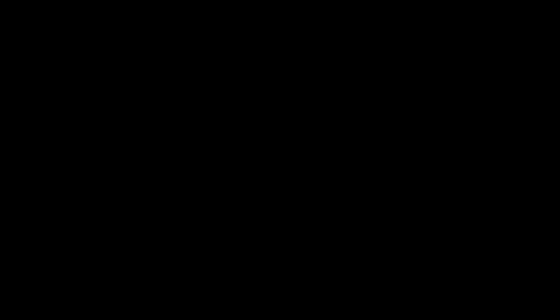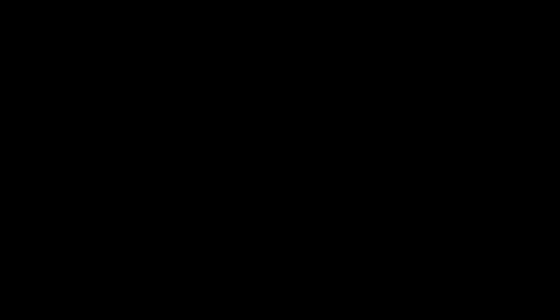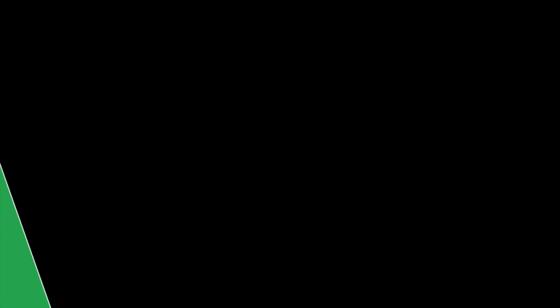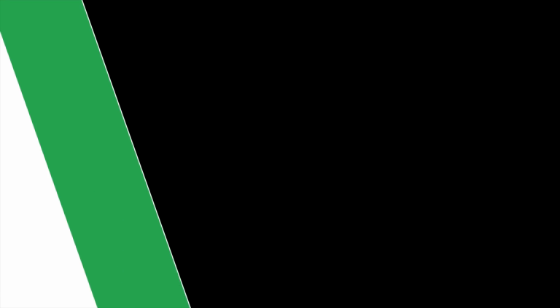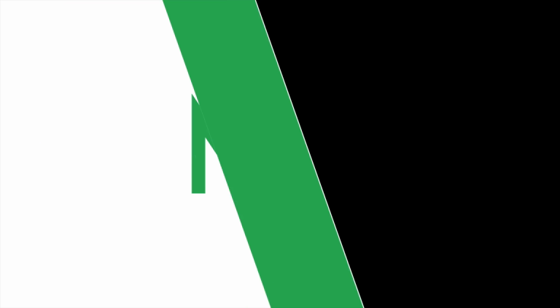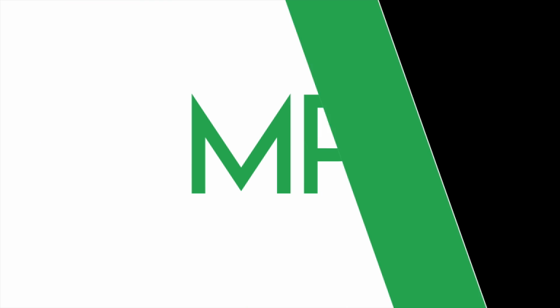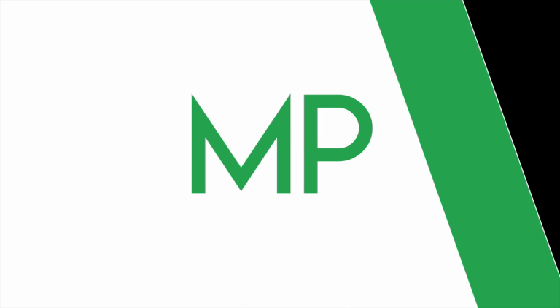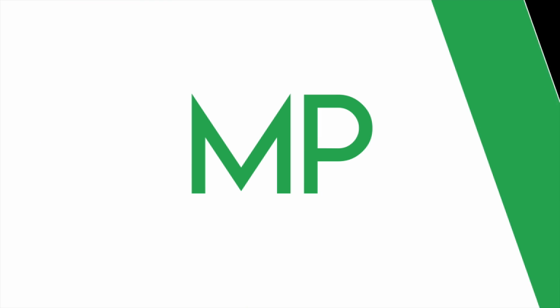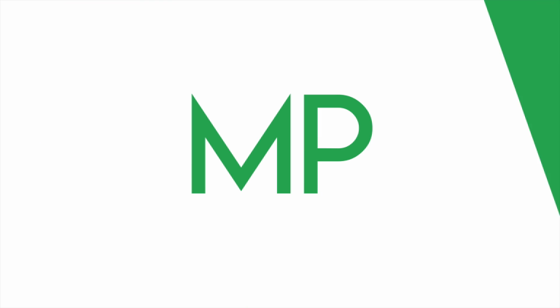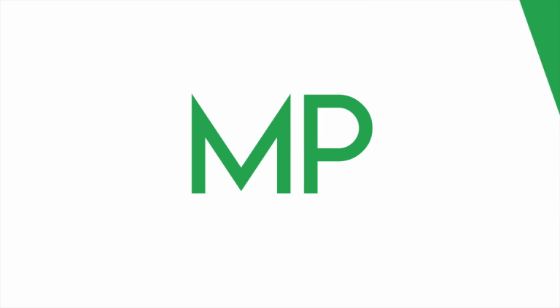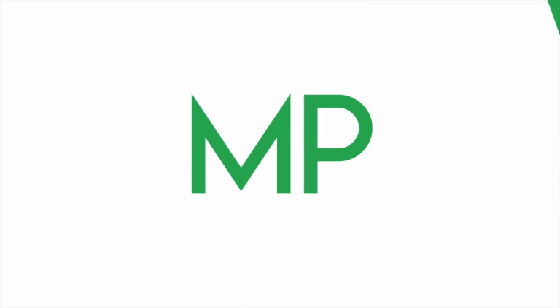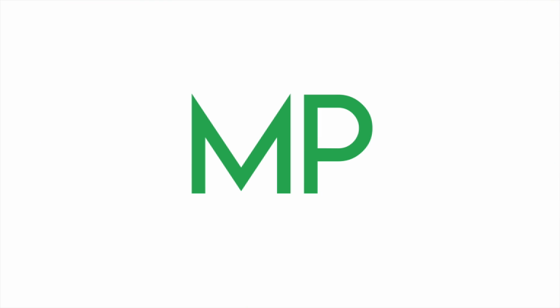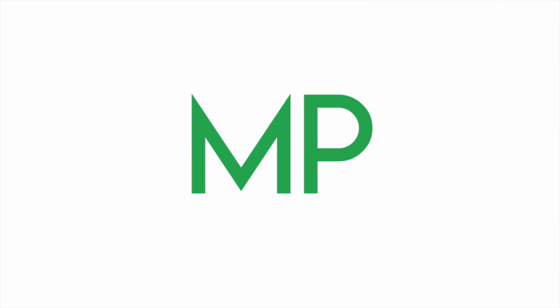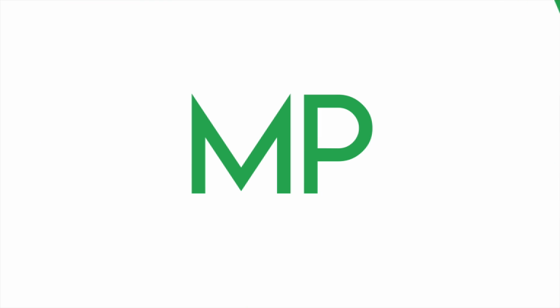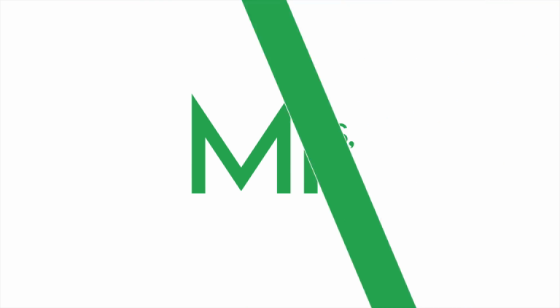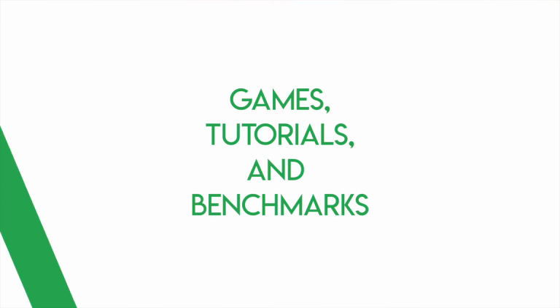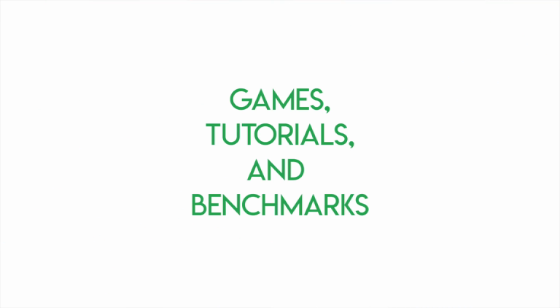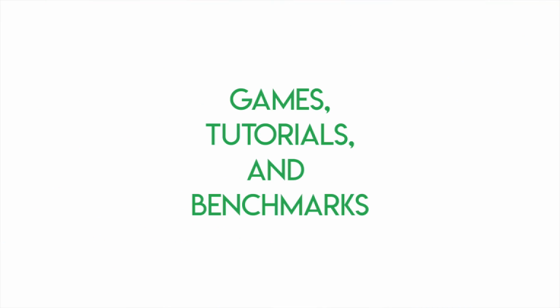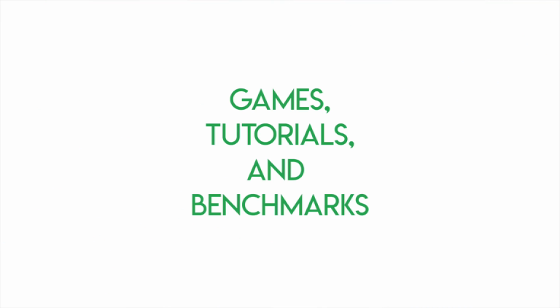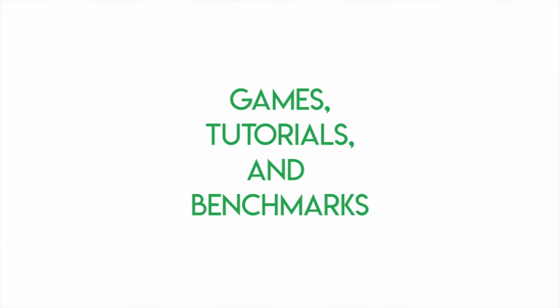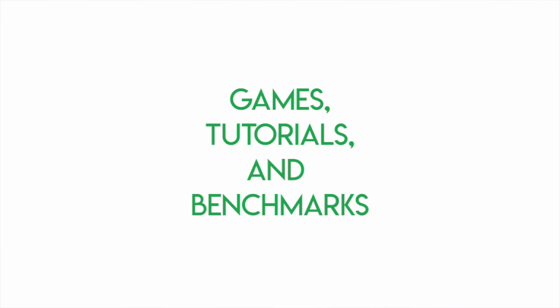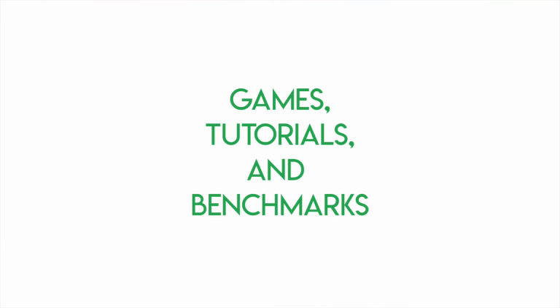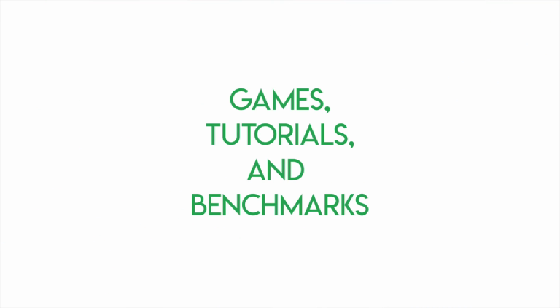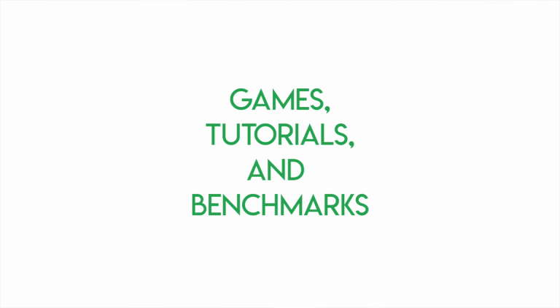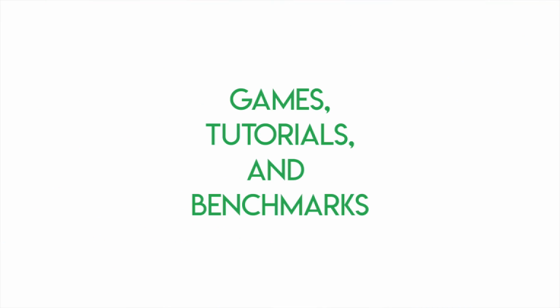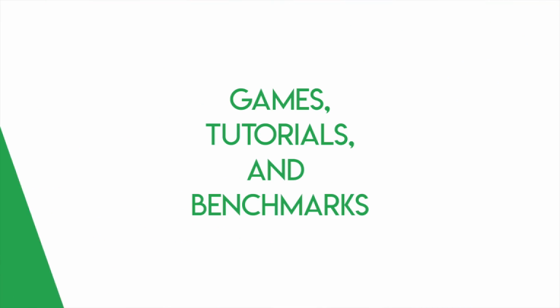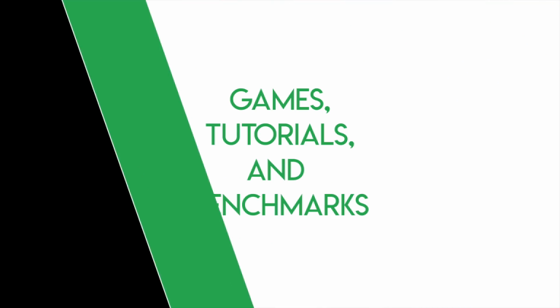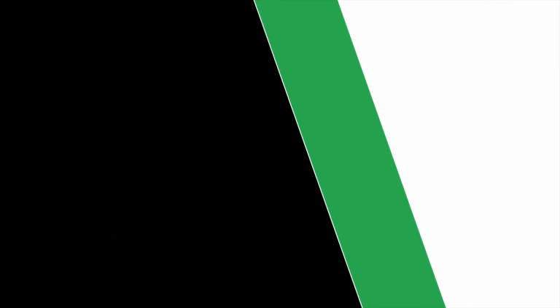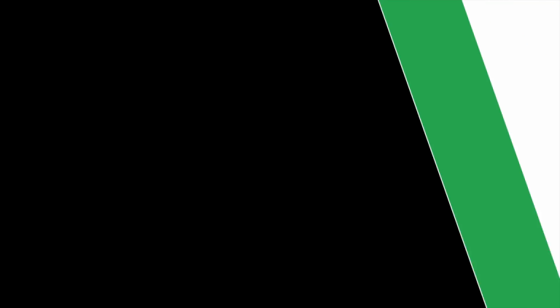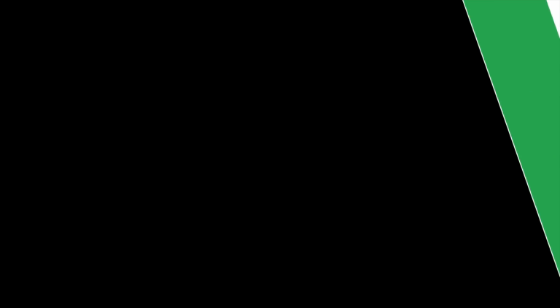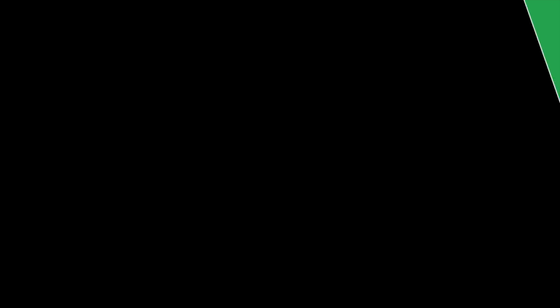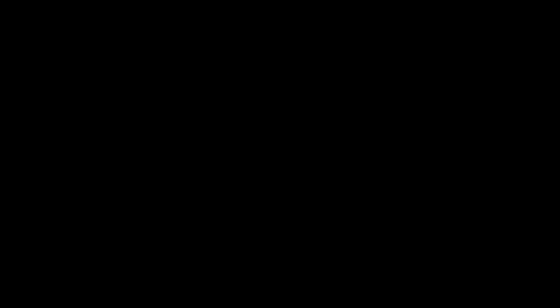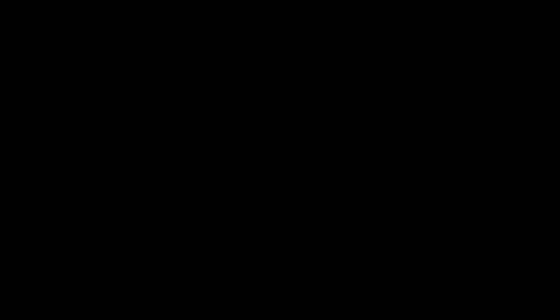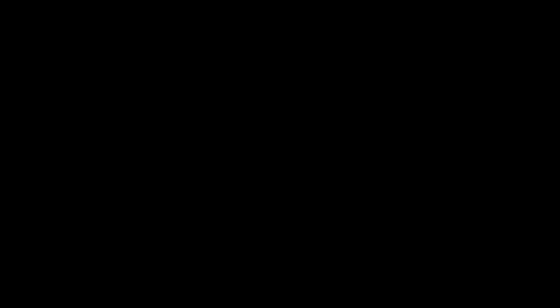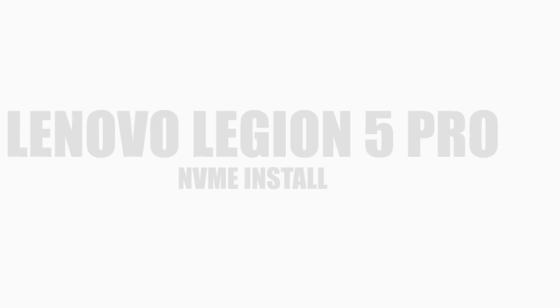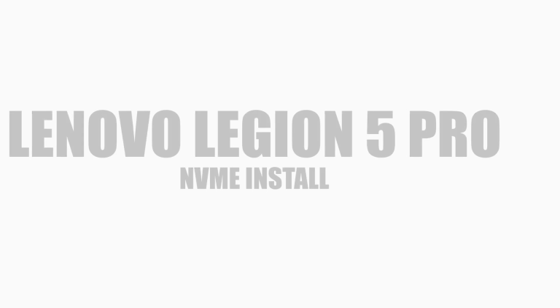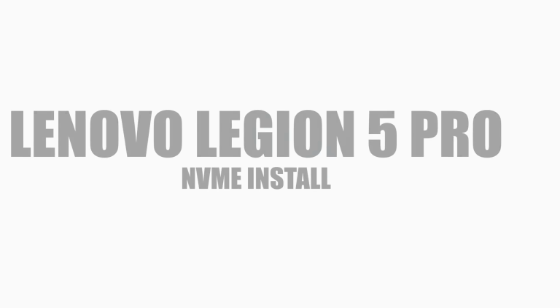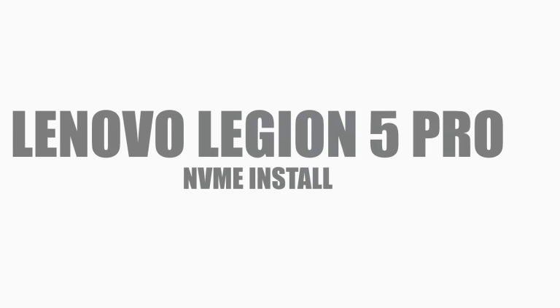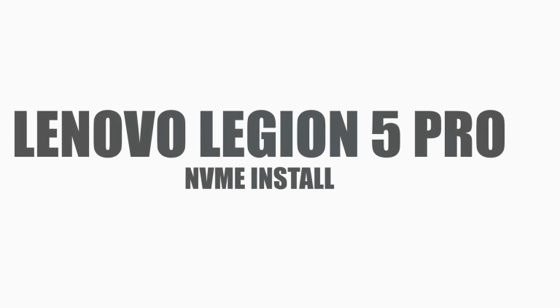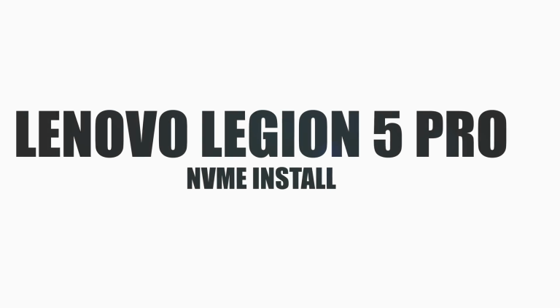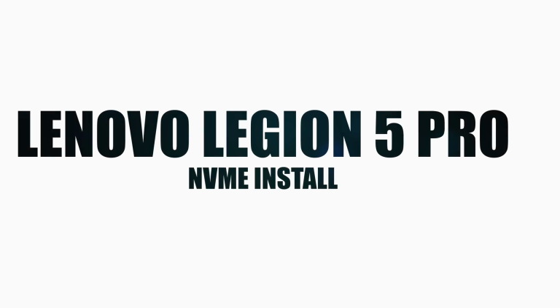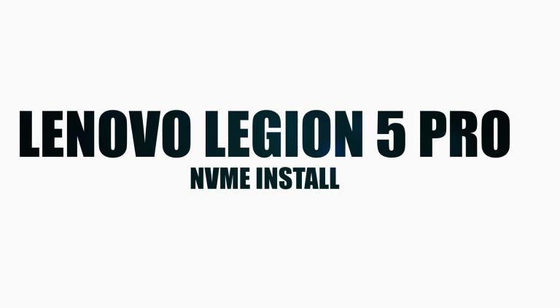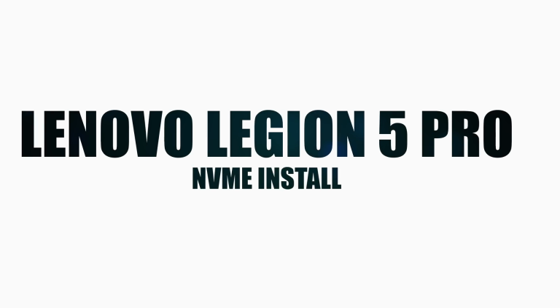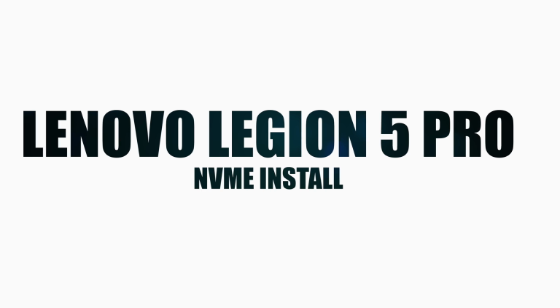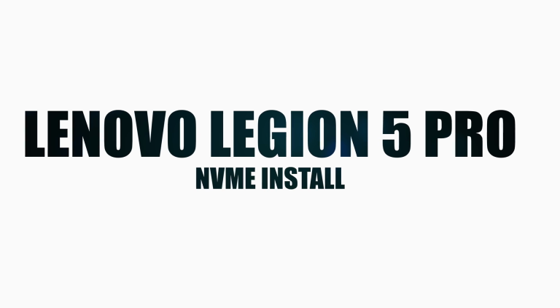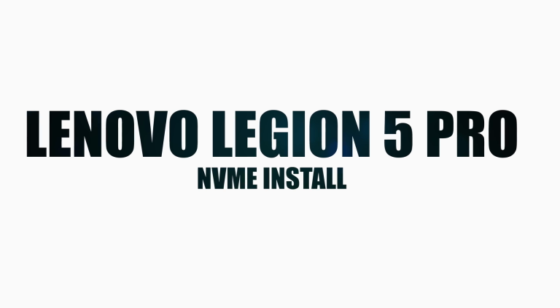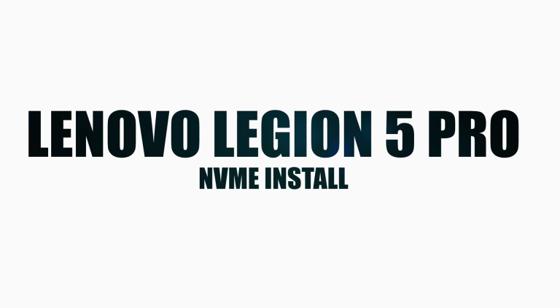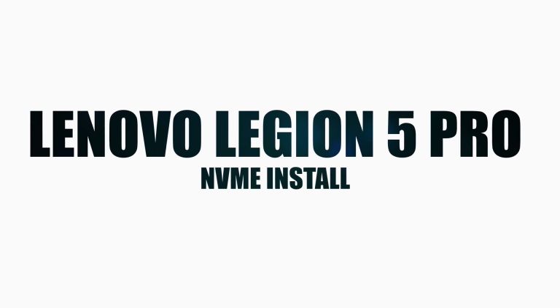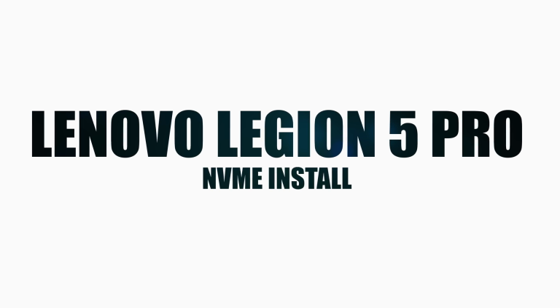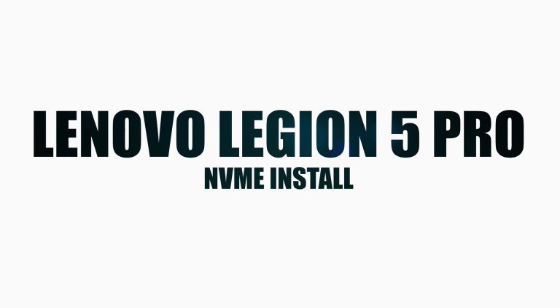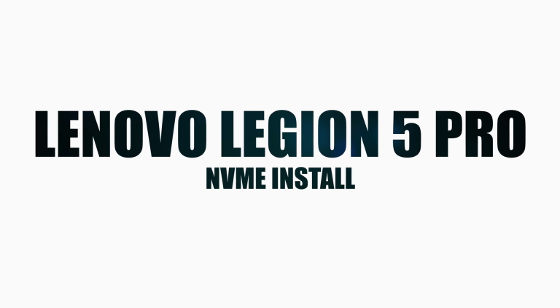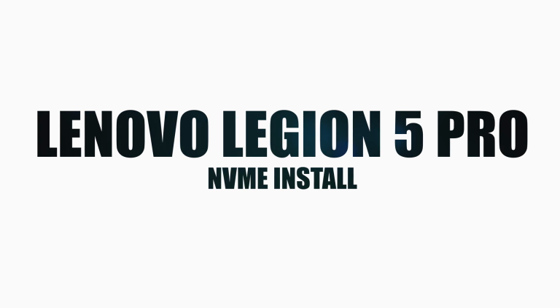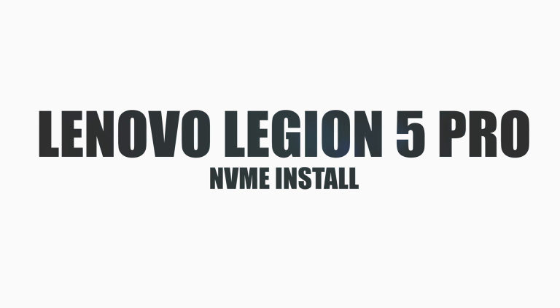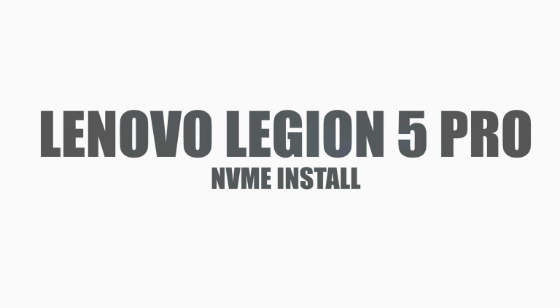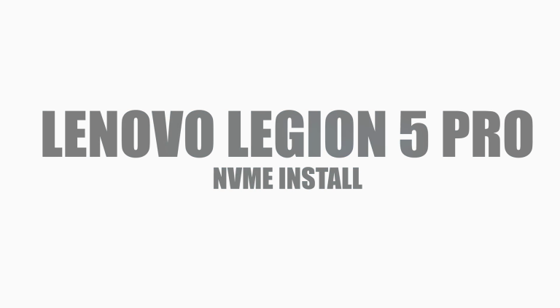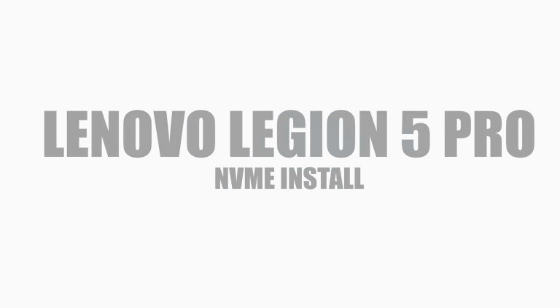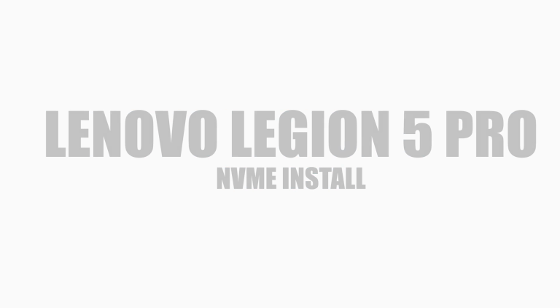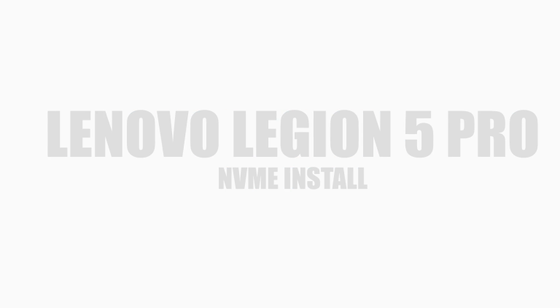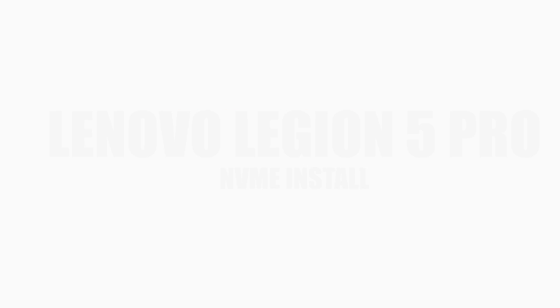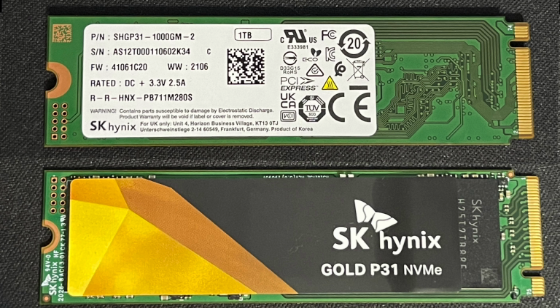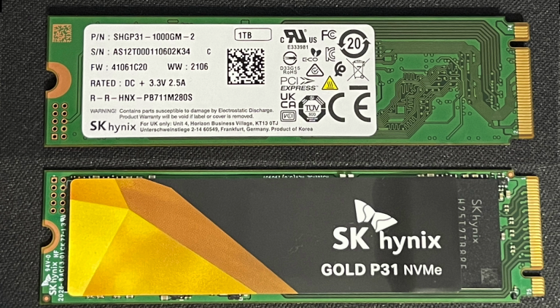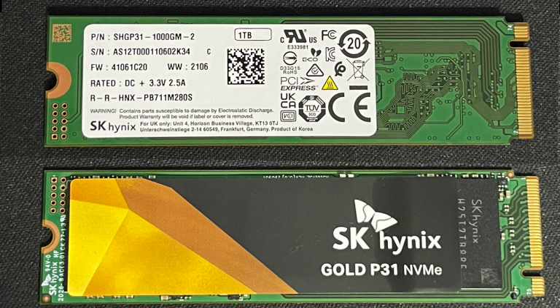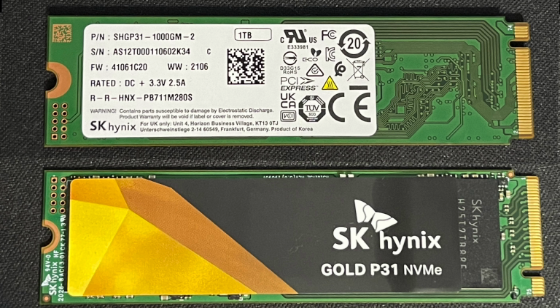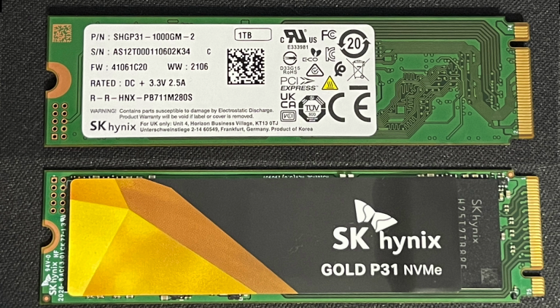Hey guys, welcome back to a new video. Meepoo here and today we will be installing an NVMe drive to the Lenovo Legion 5 Pro.